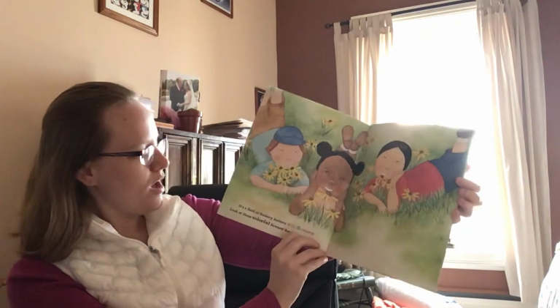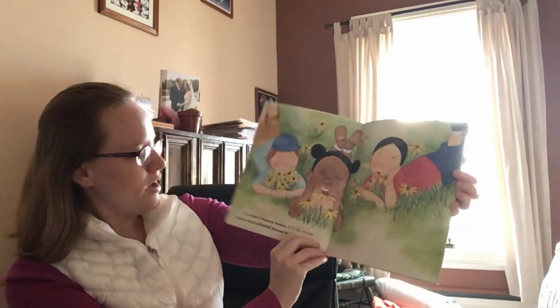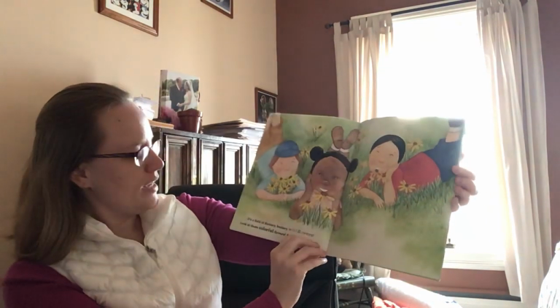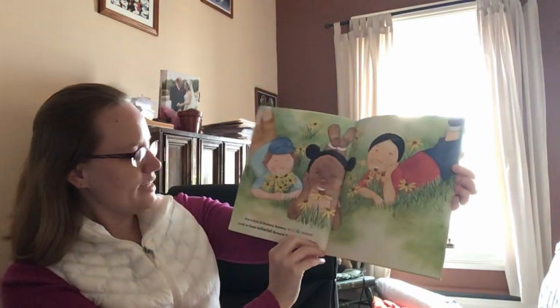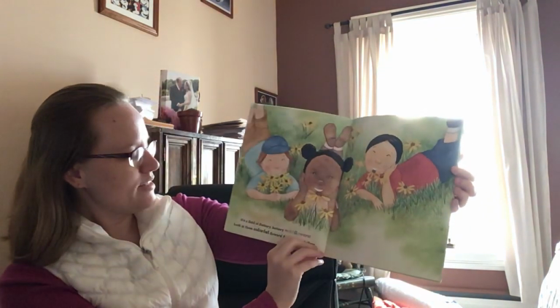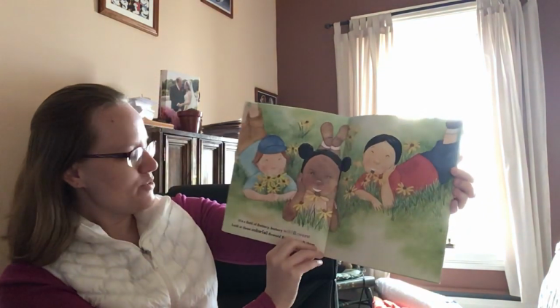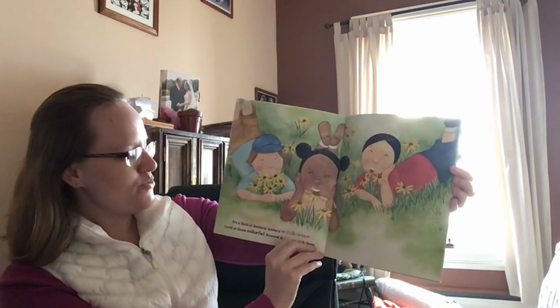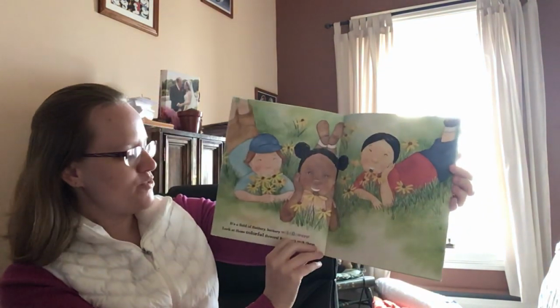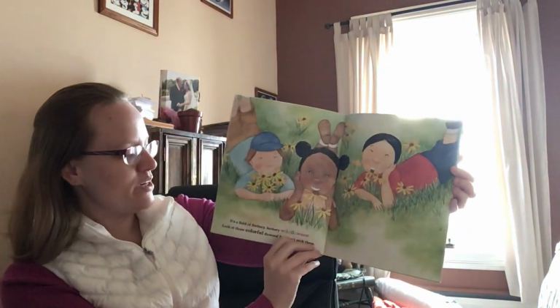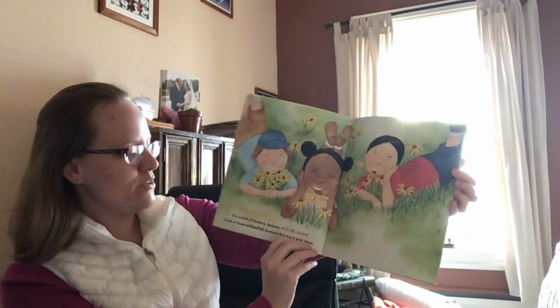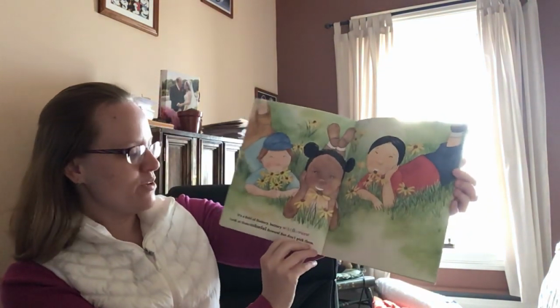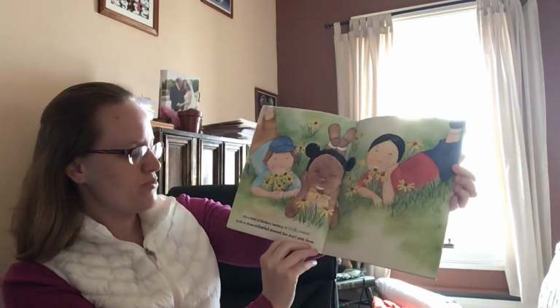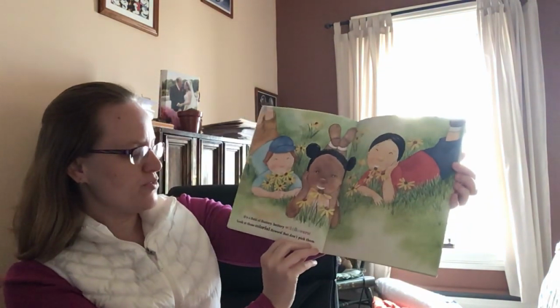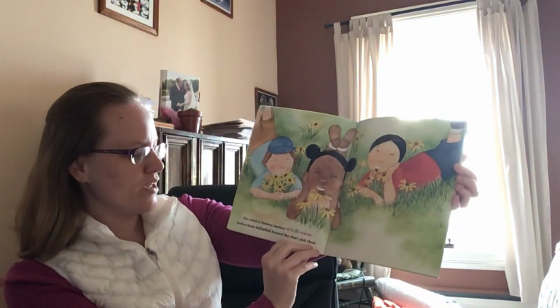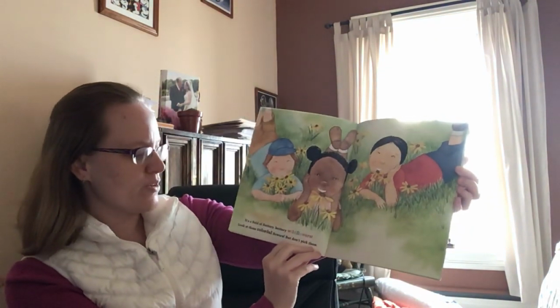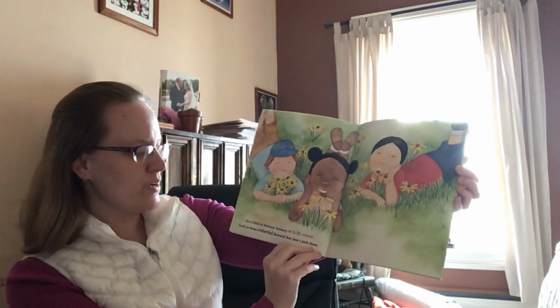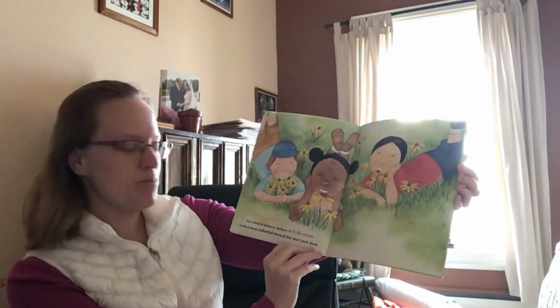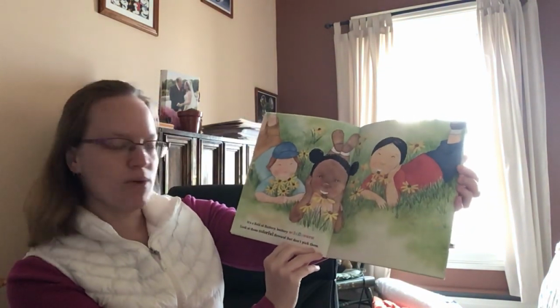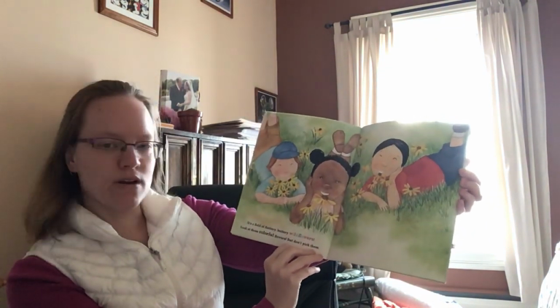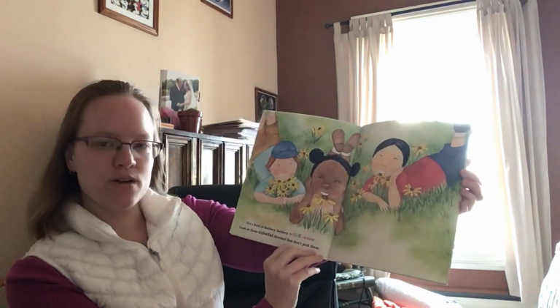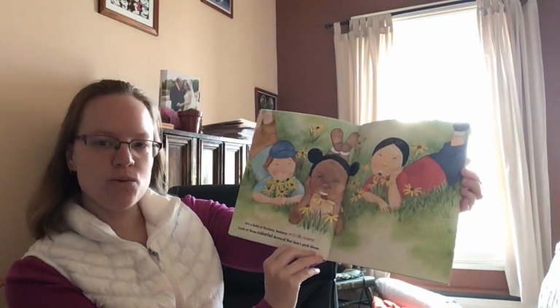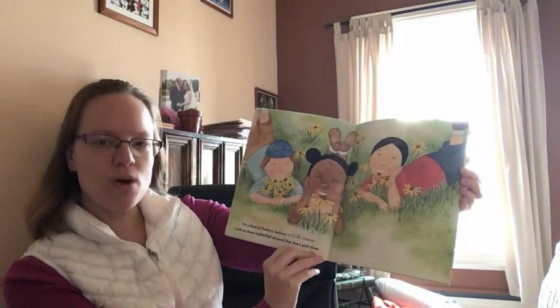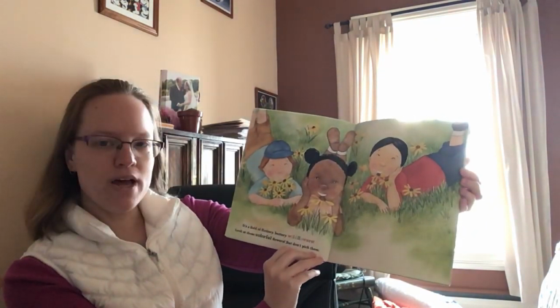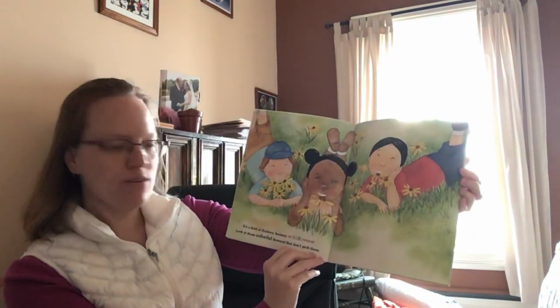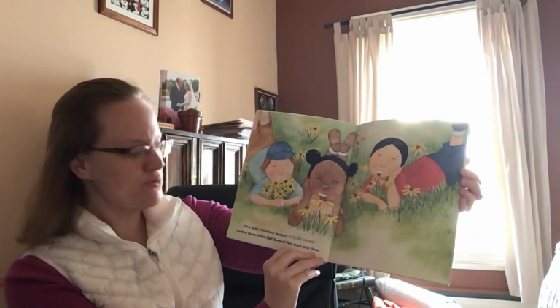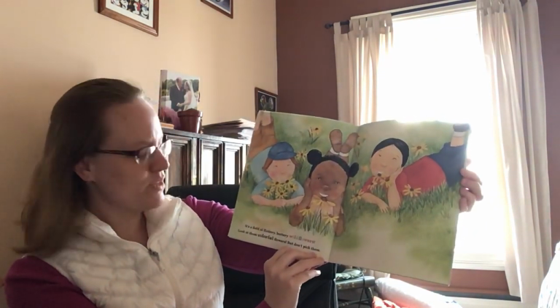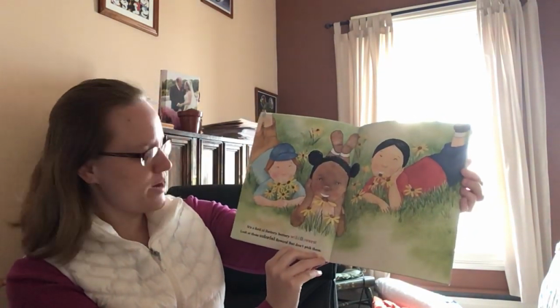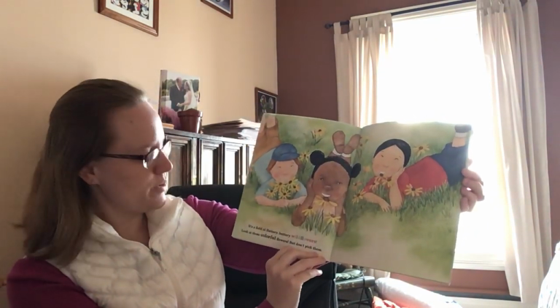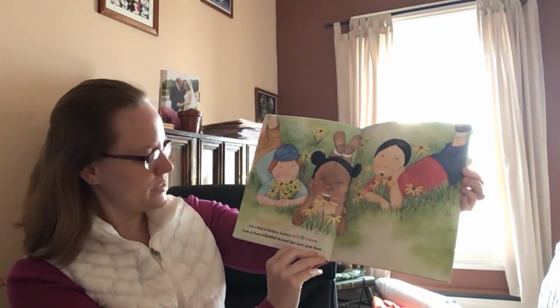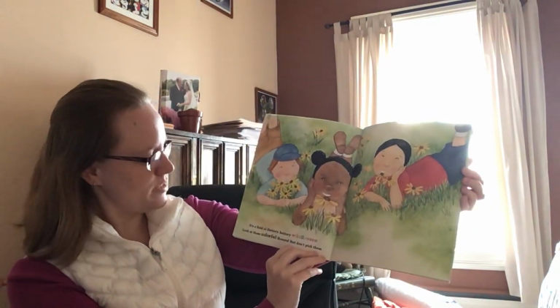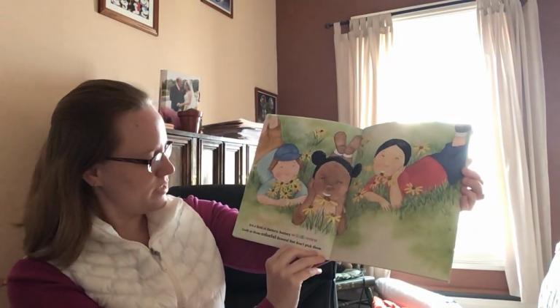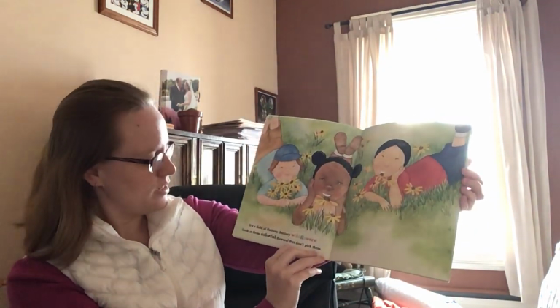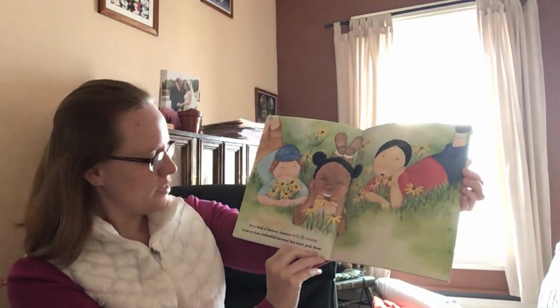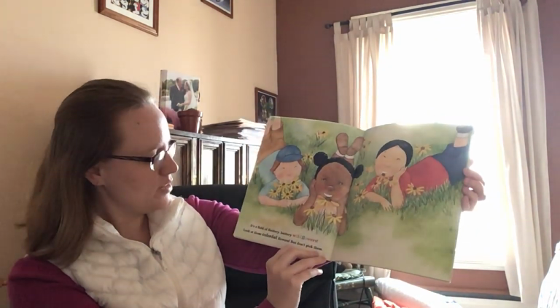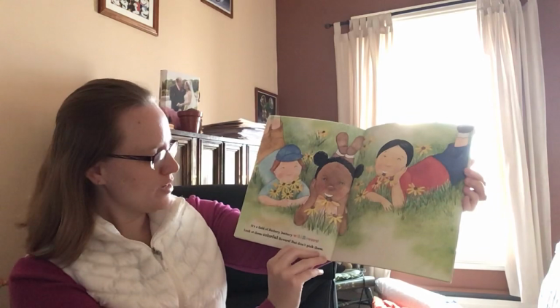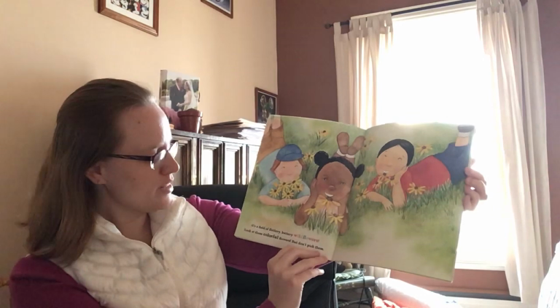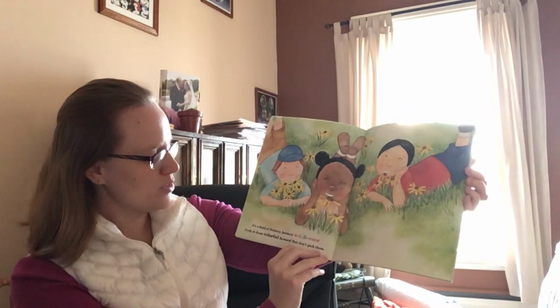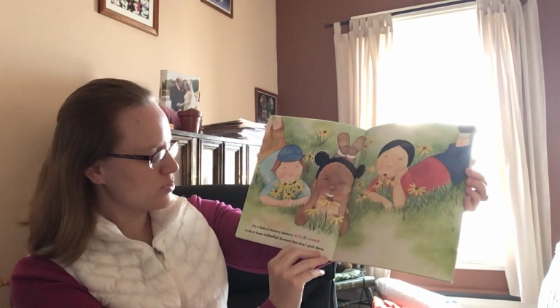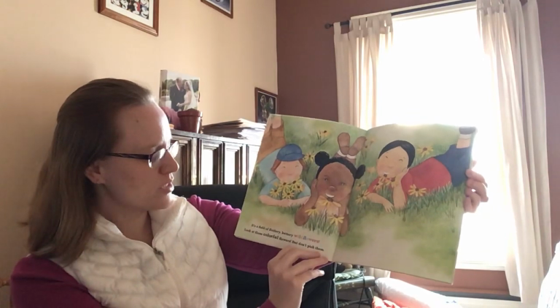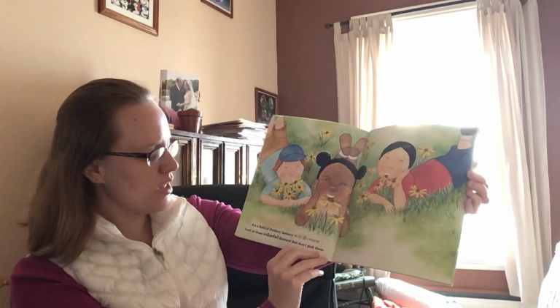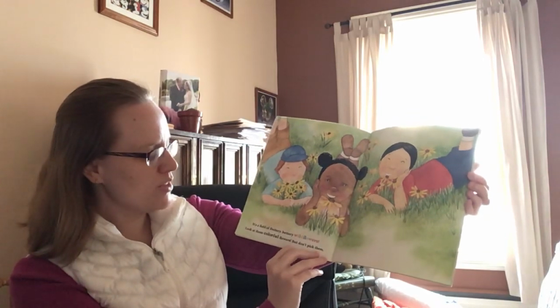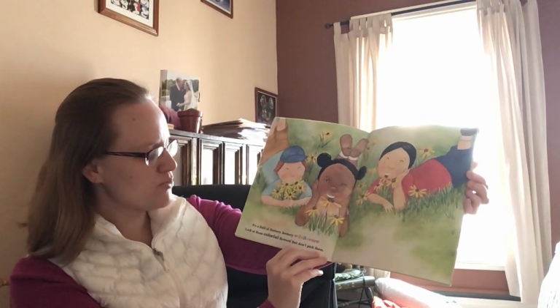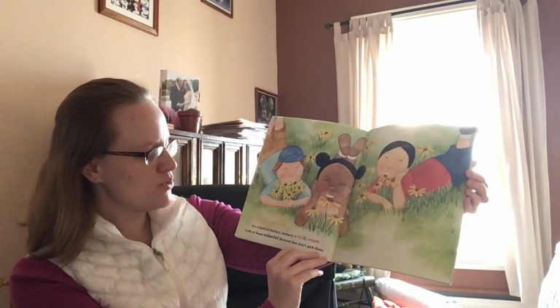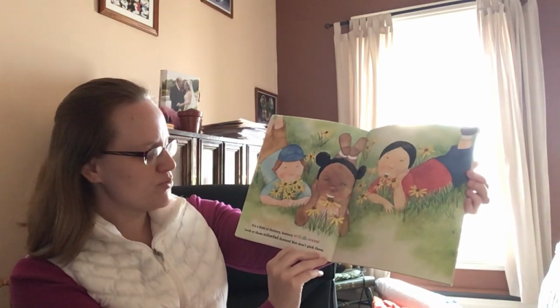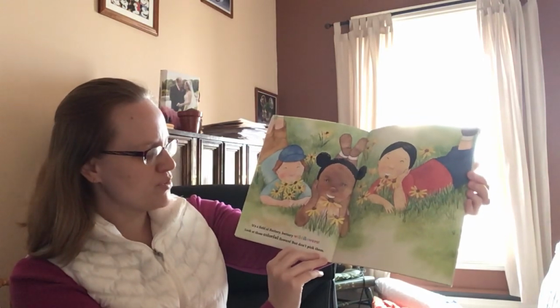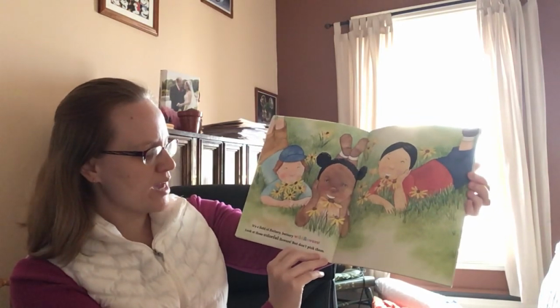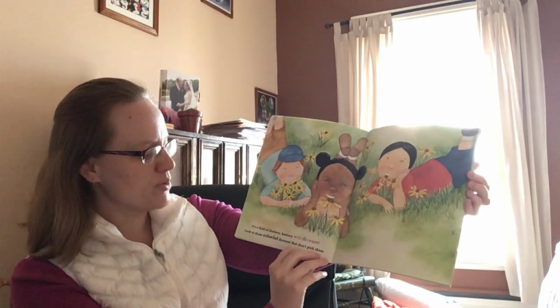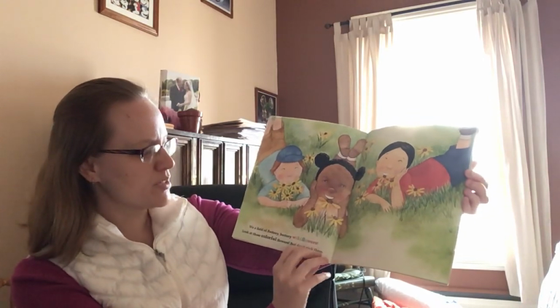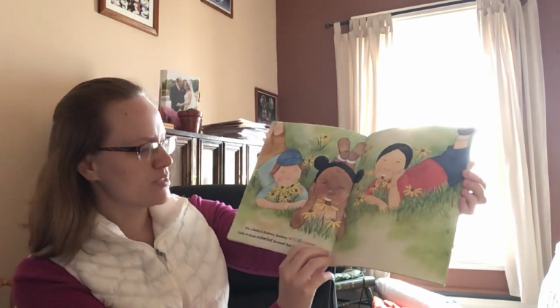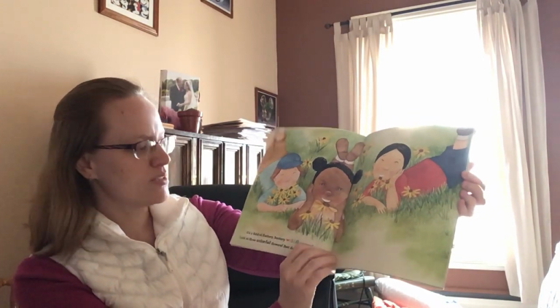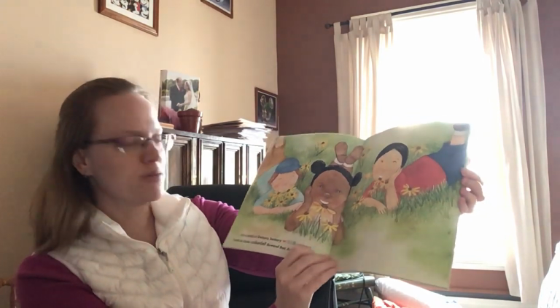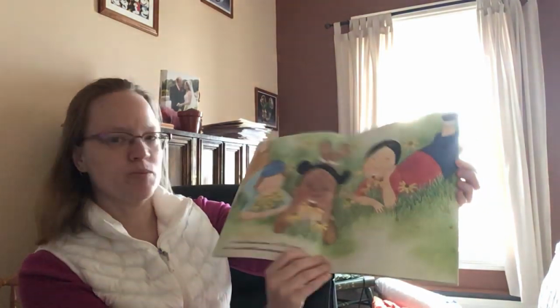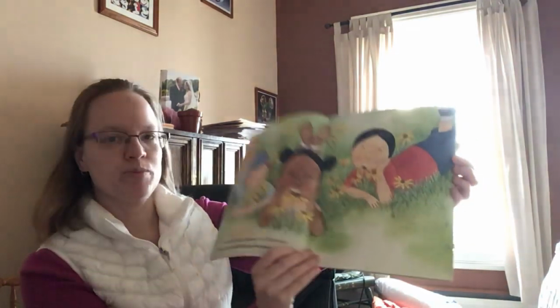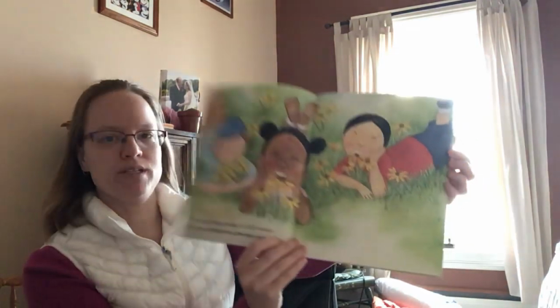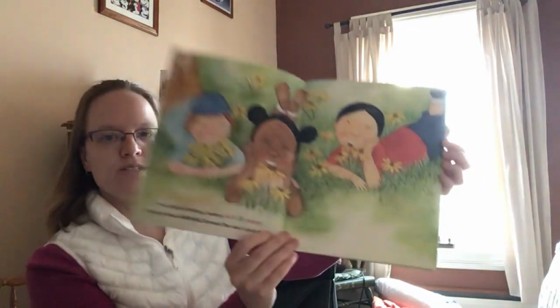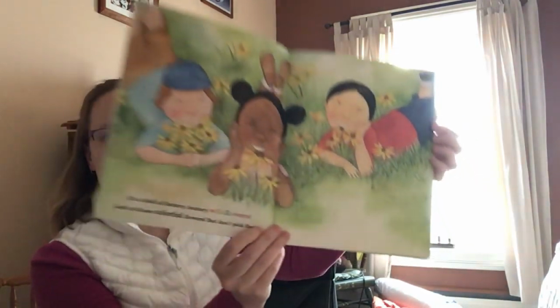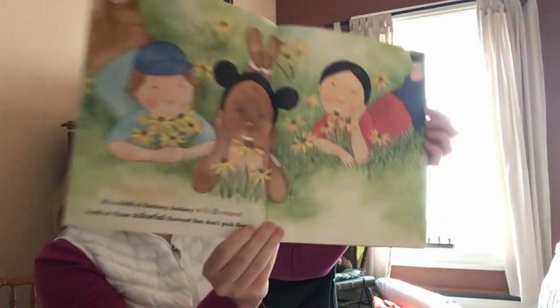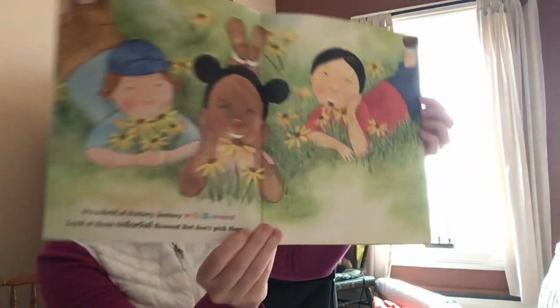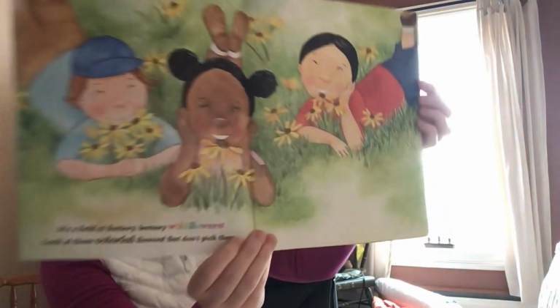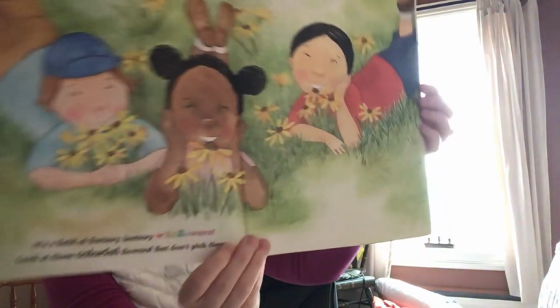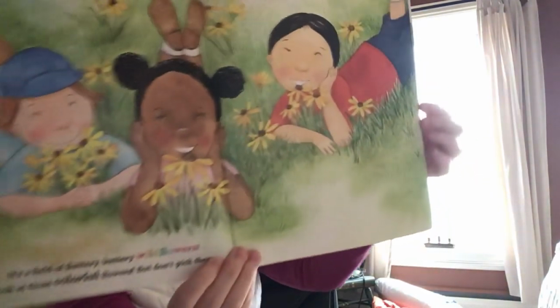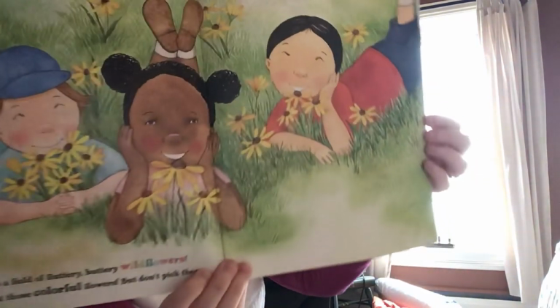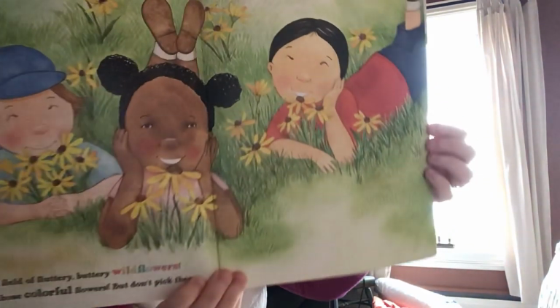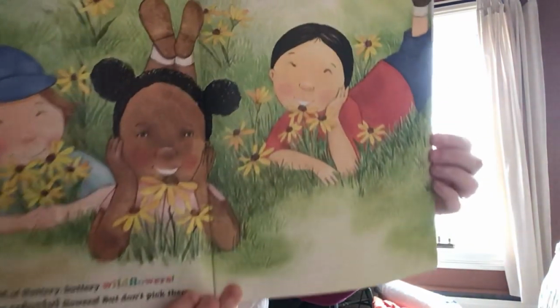It's a field of fluttery, buttery wildflowers. Look at those colorful flowers, but don't pick them.